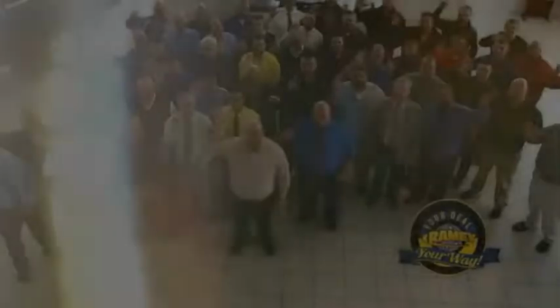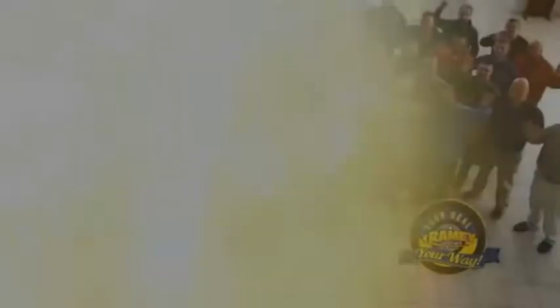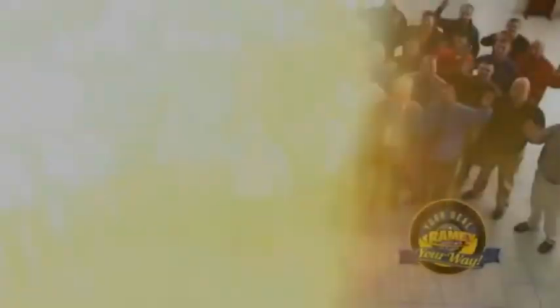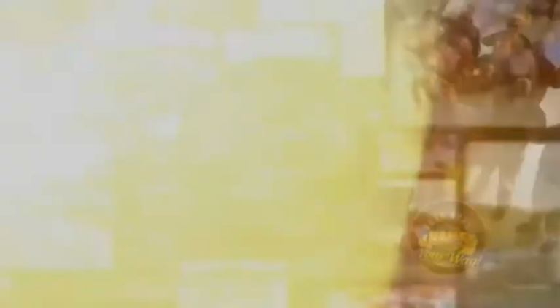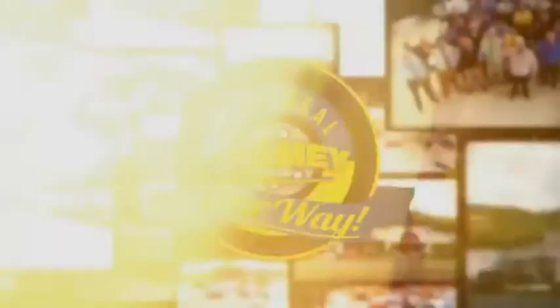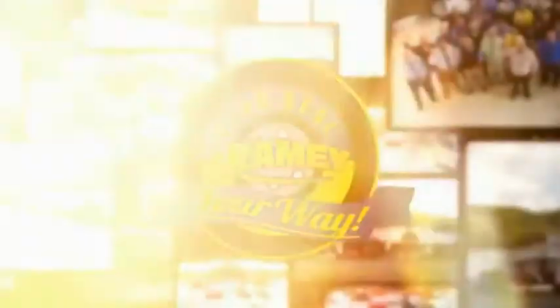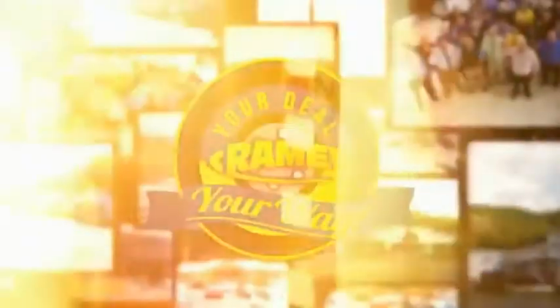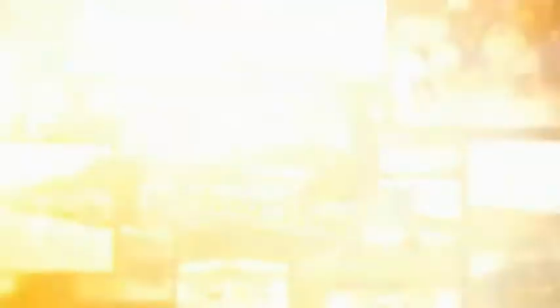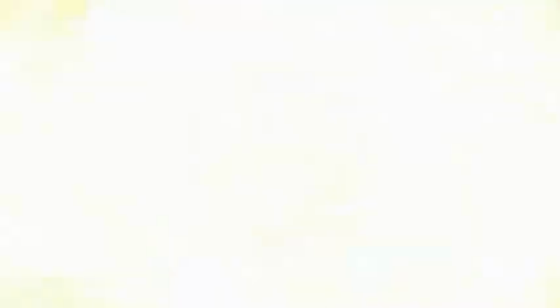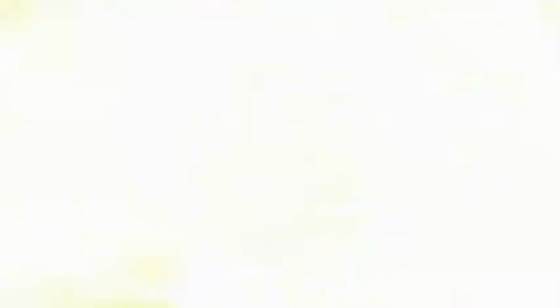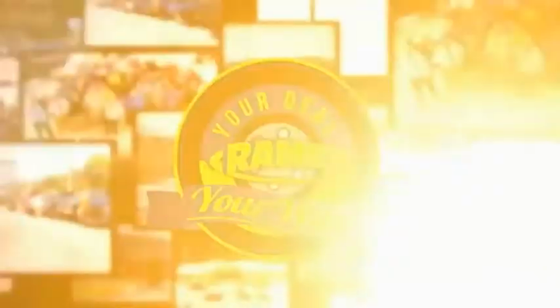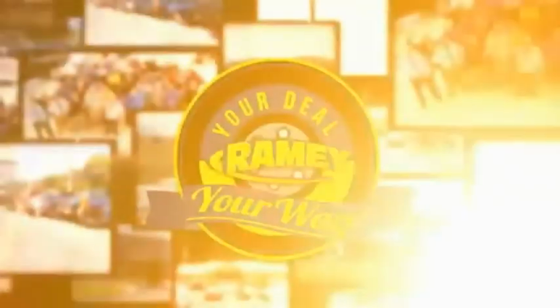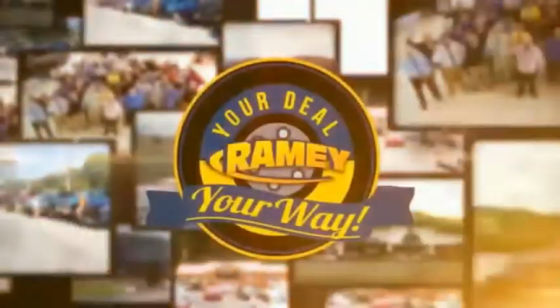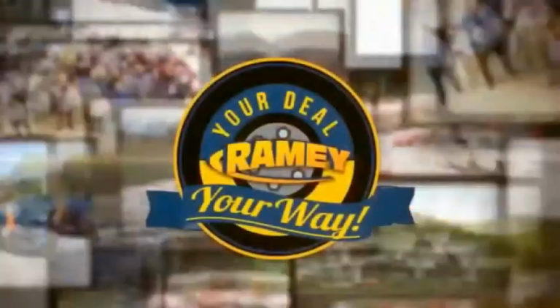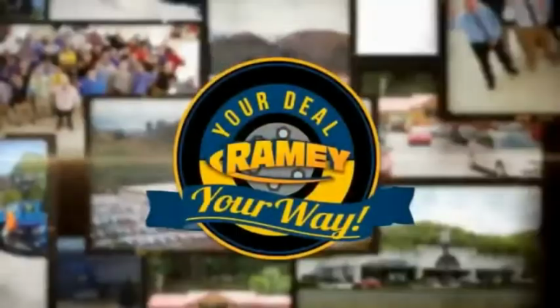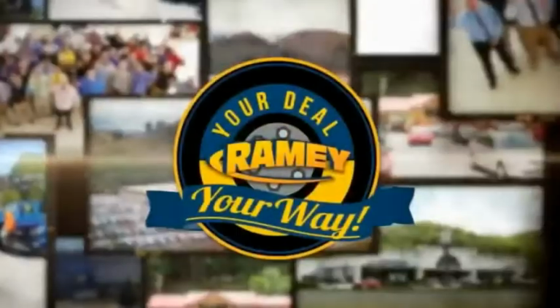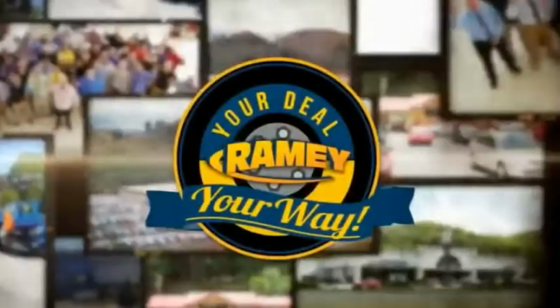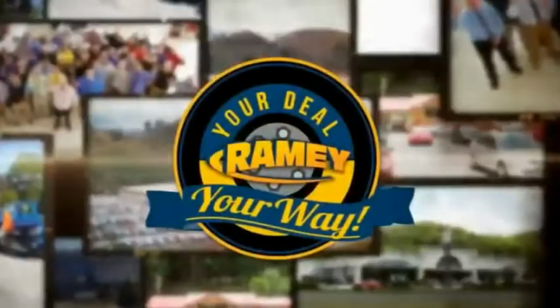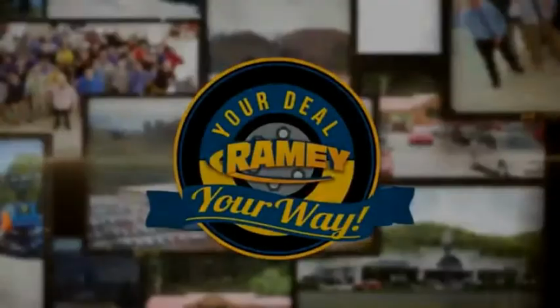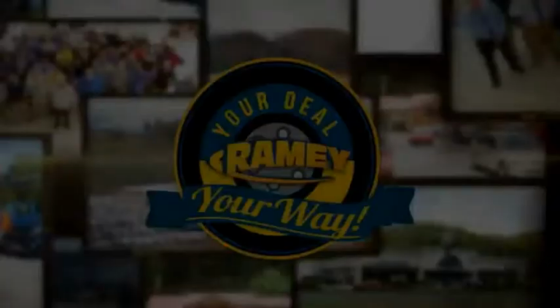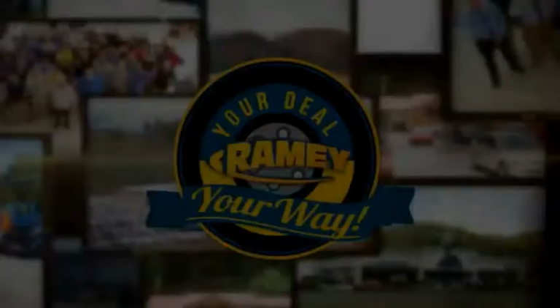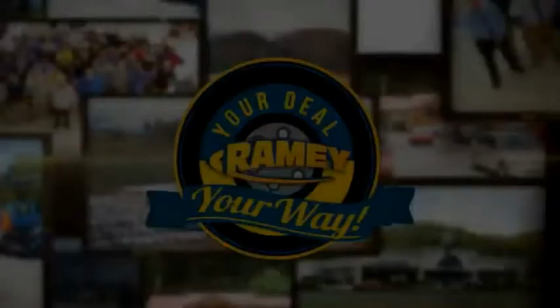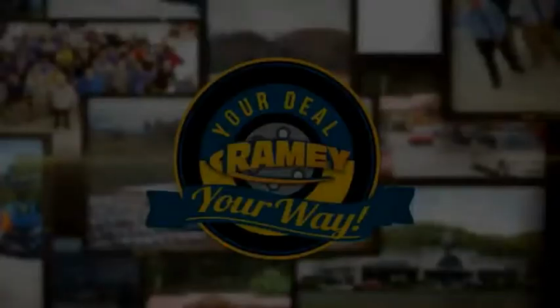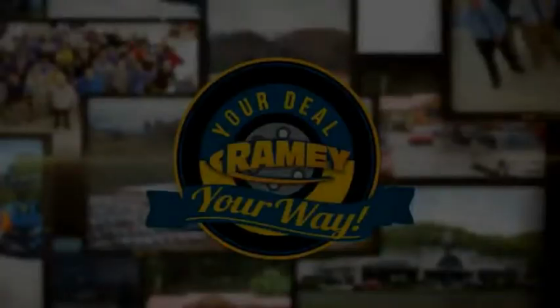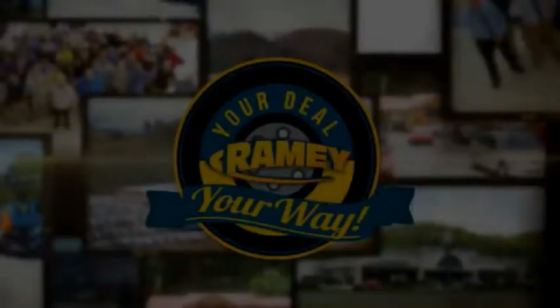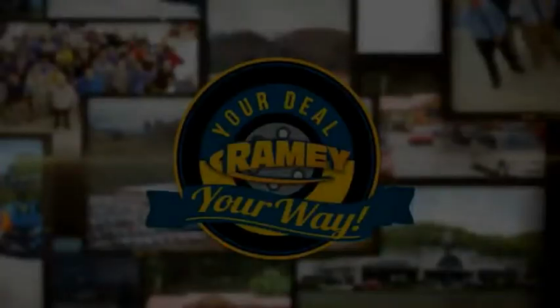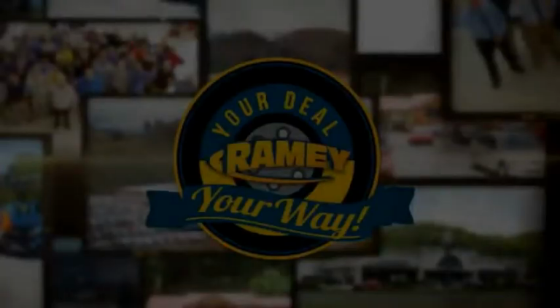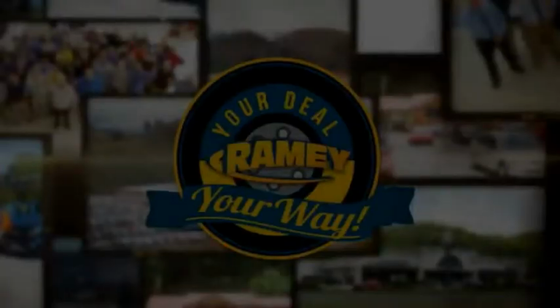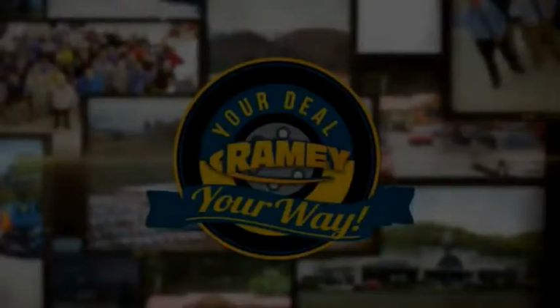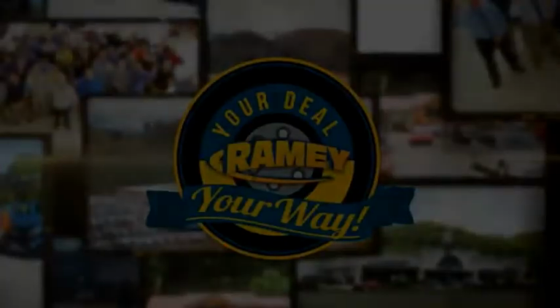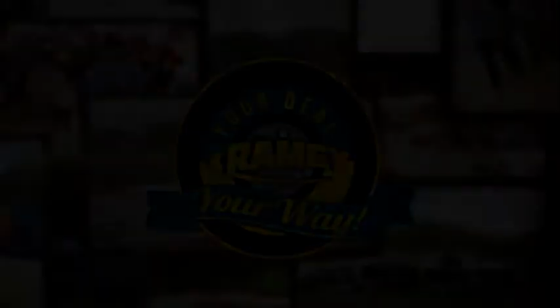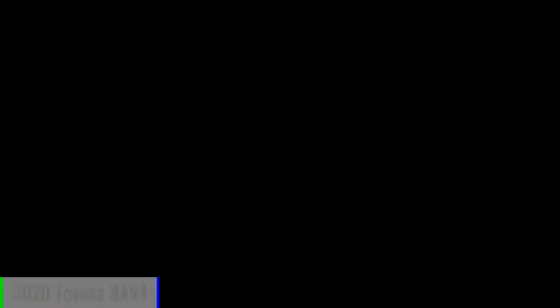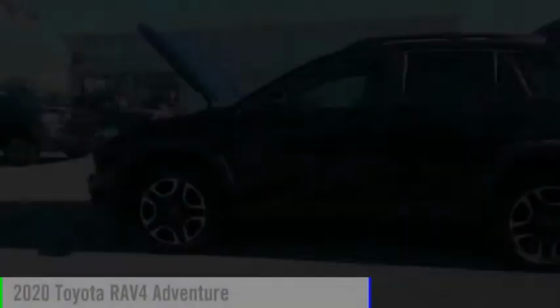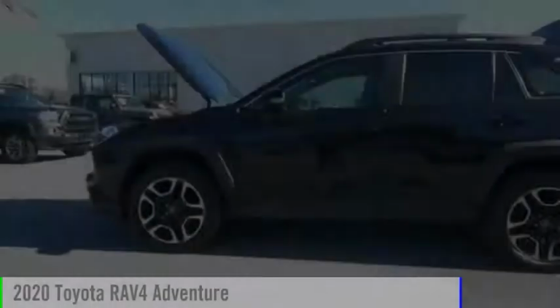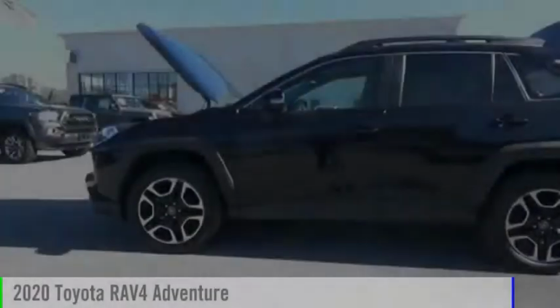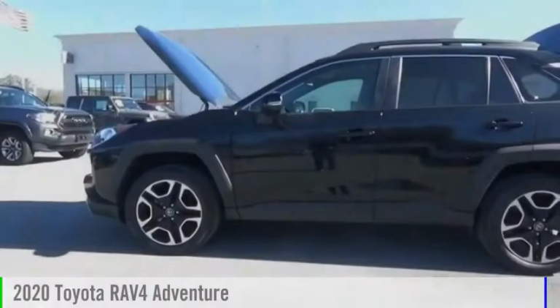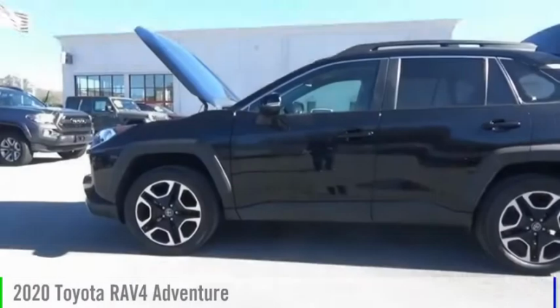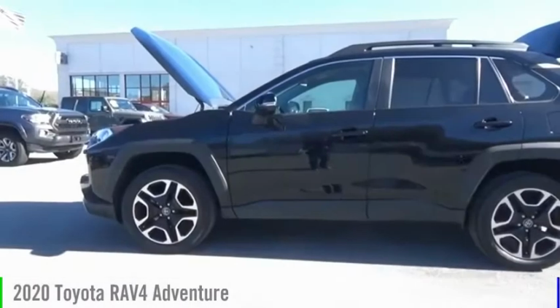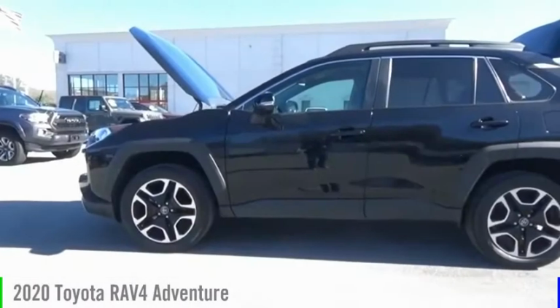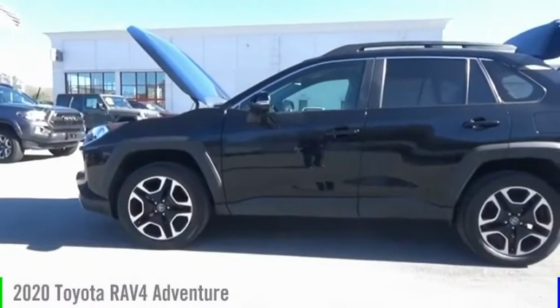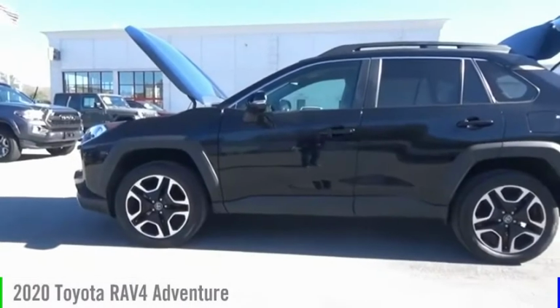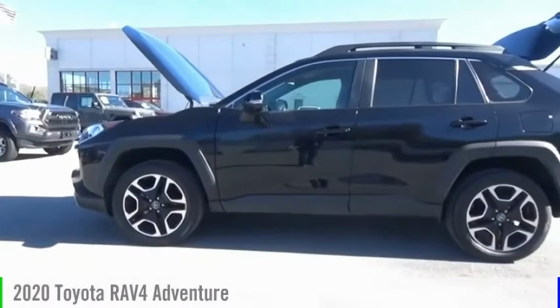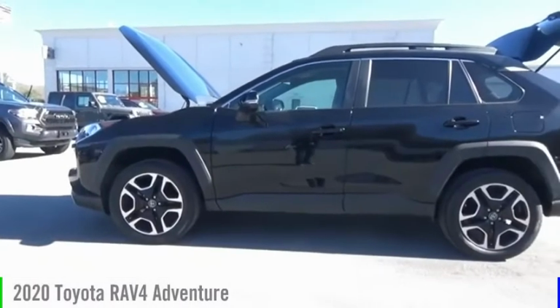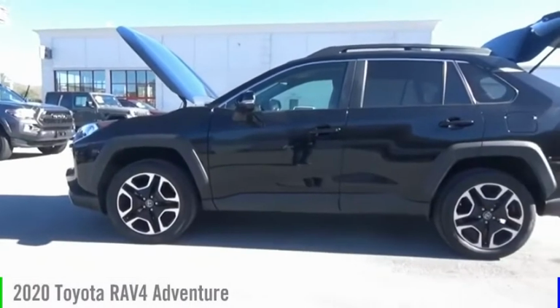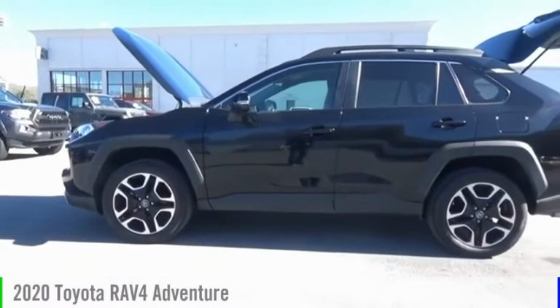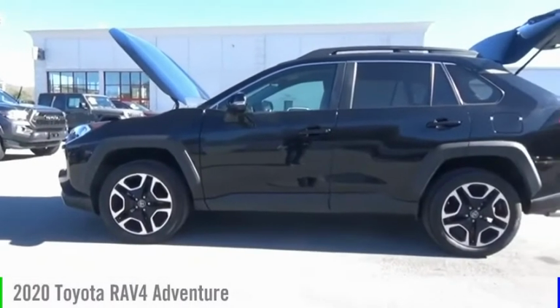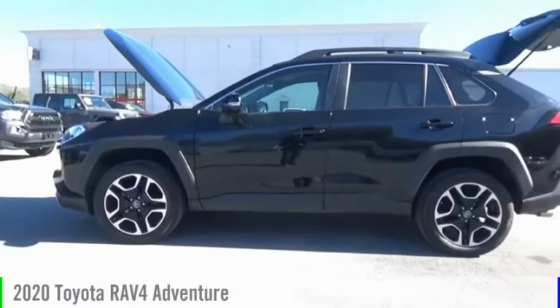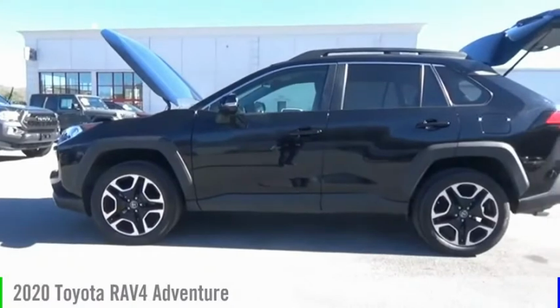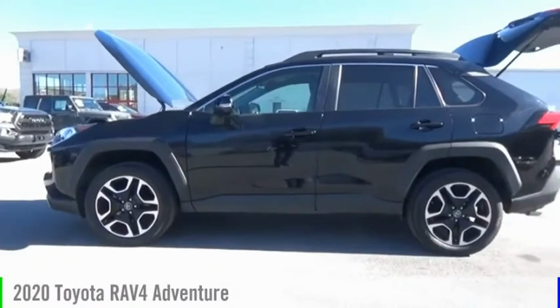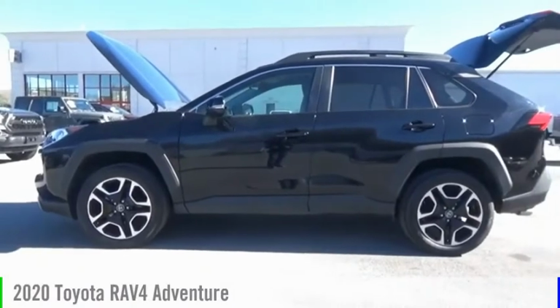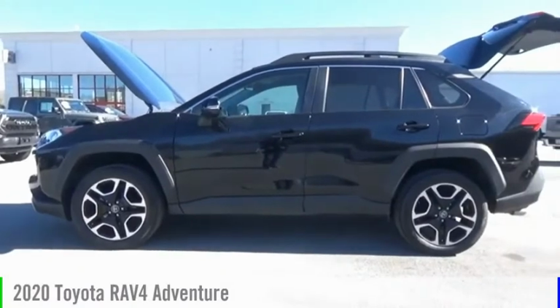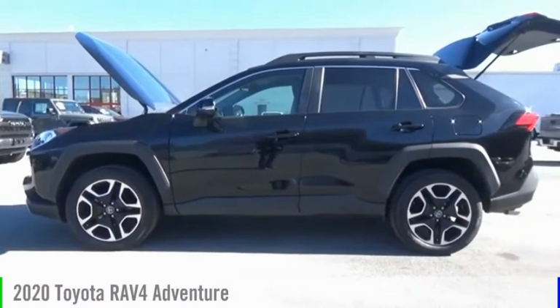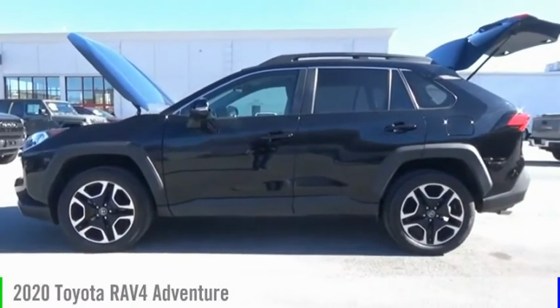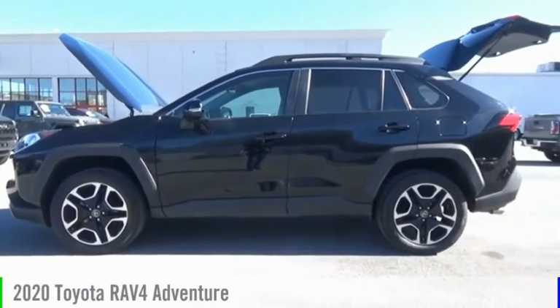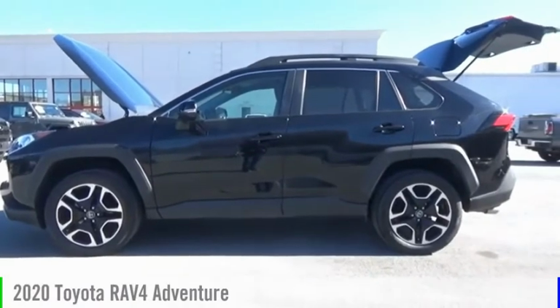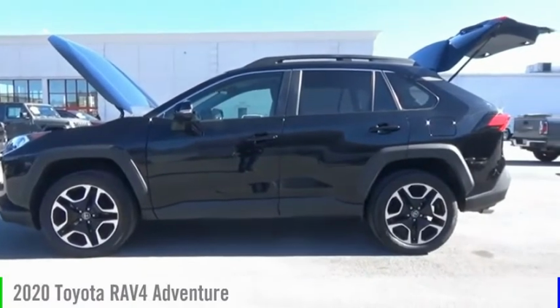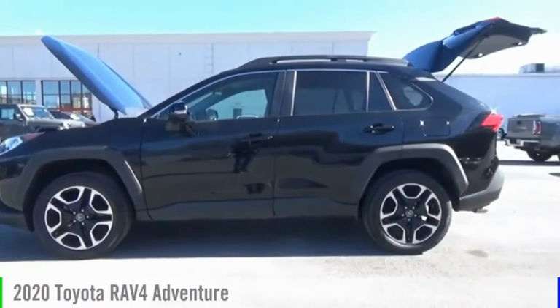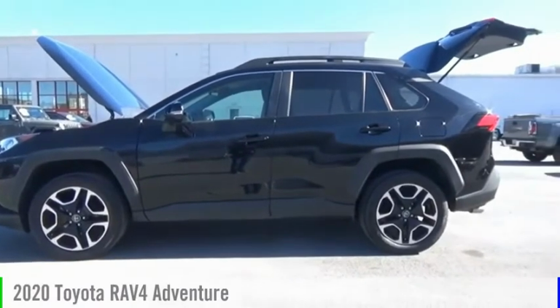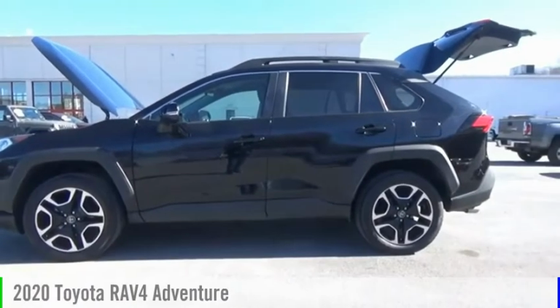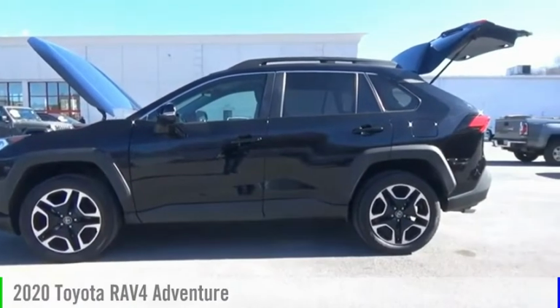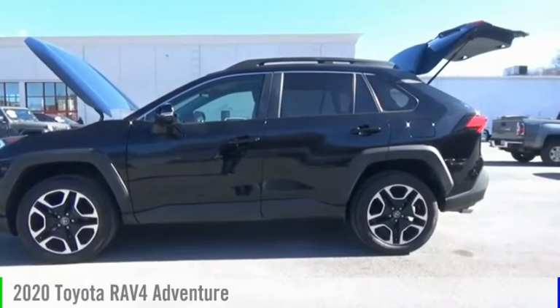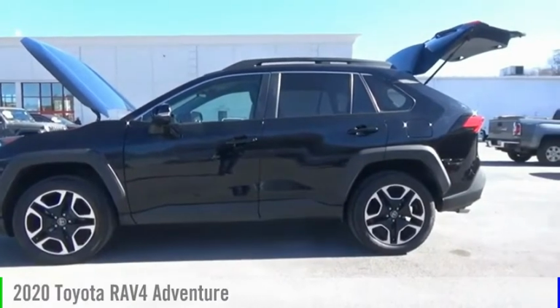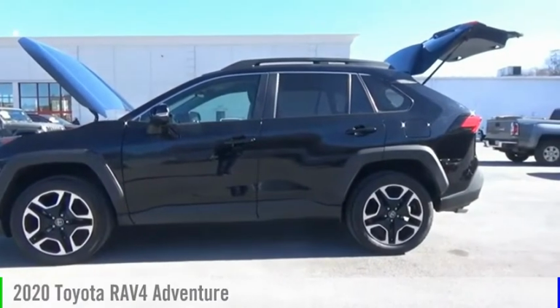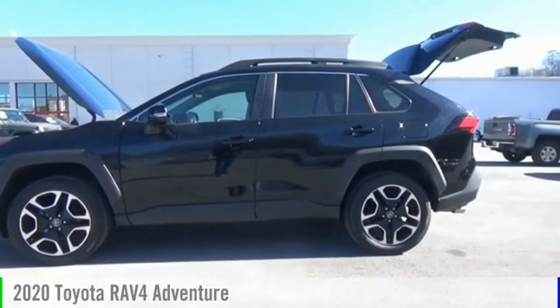Amy, it's your deal, your way. Come test drive the 2020 RAV4.